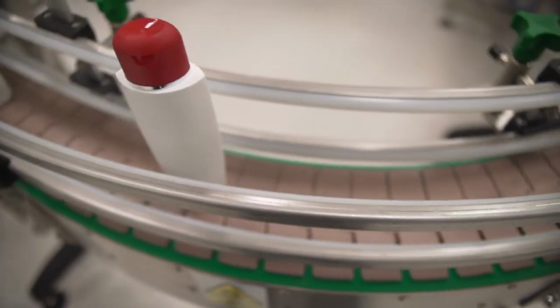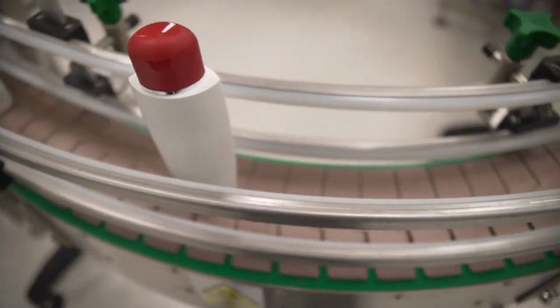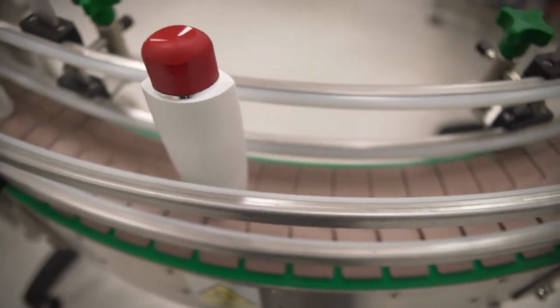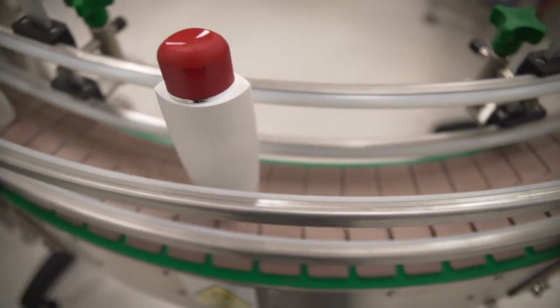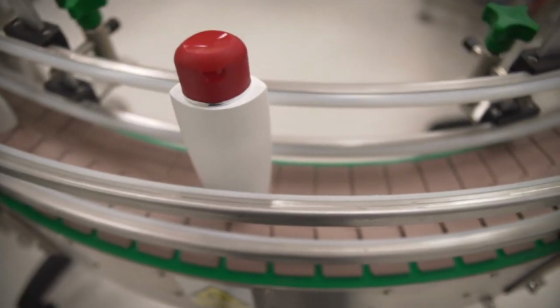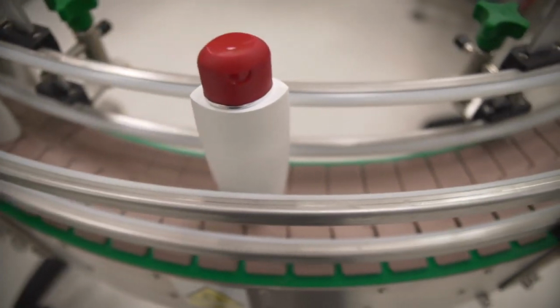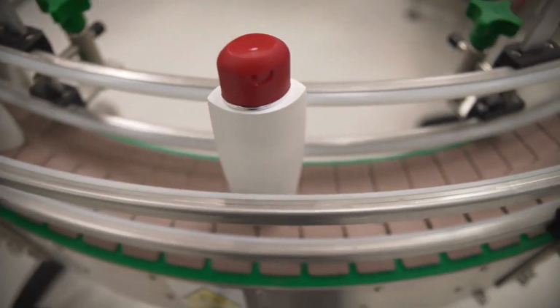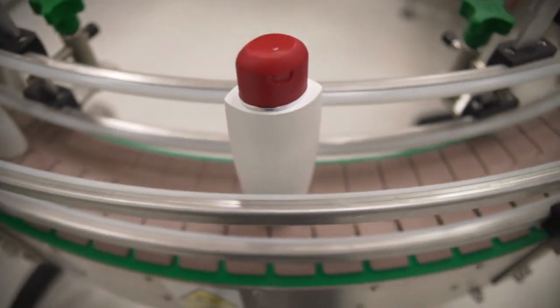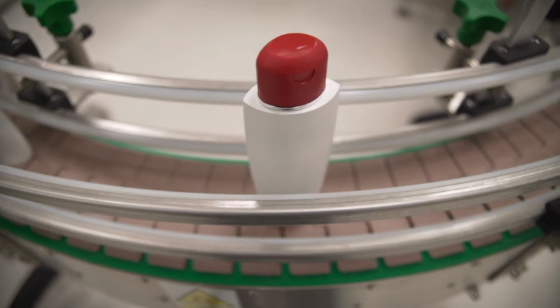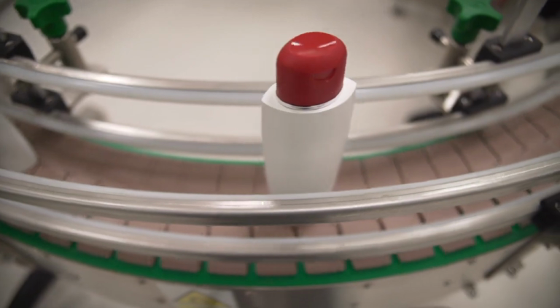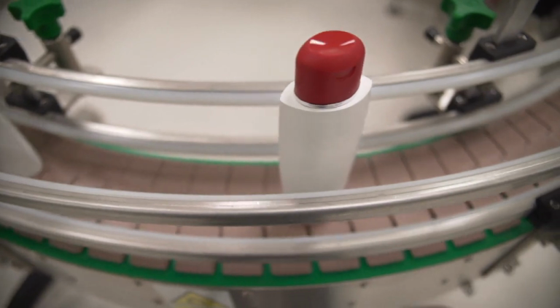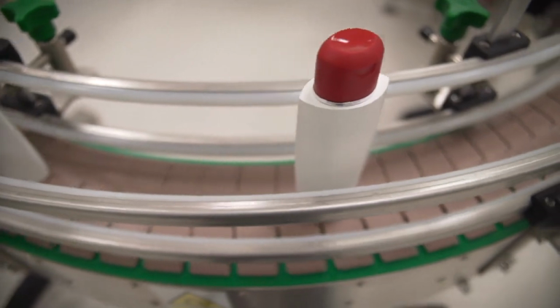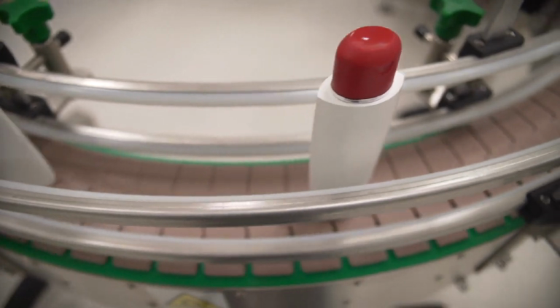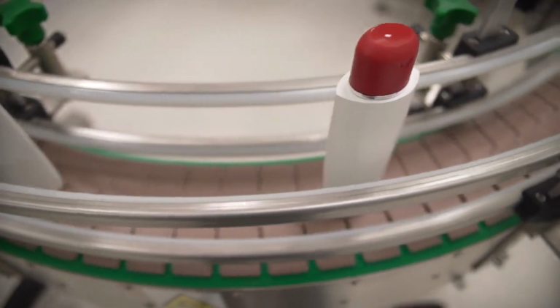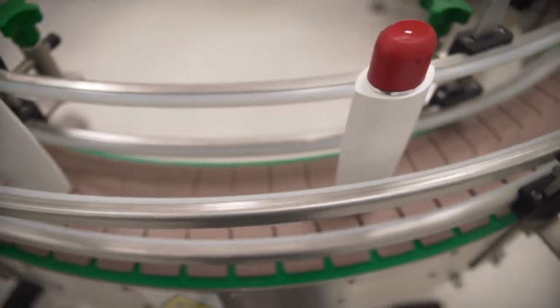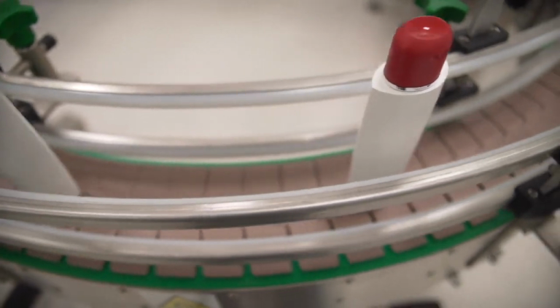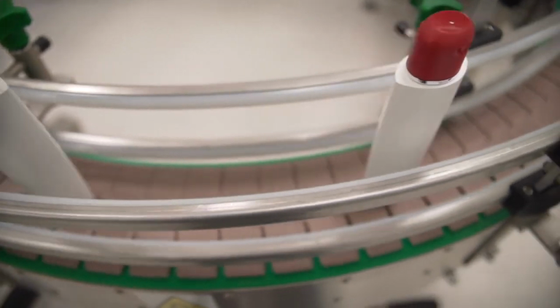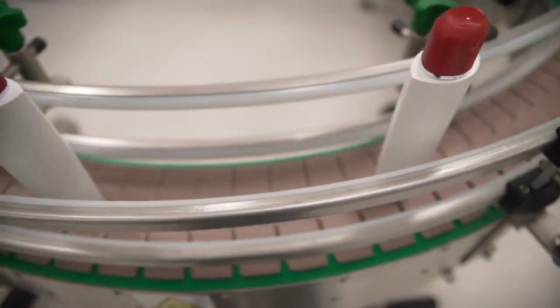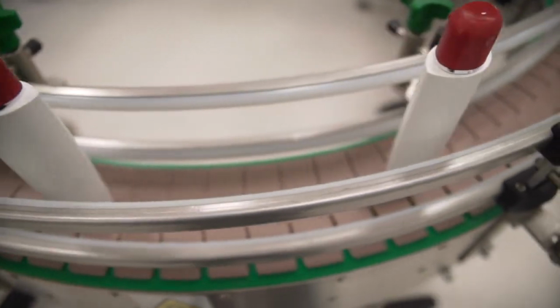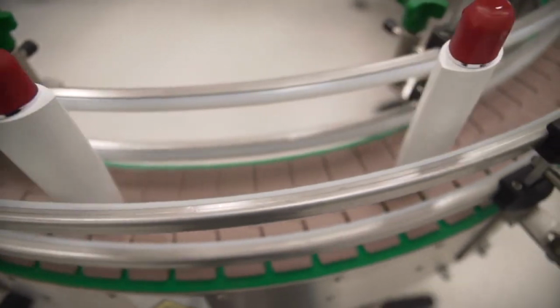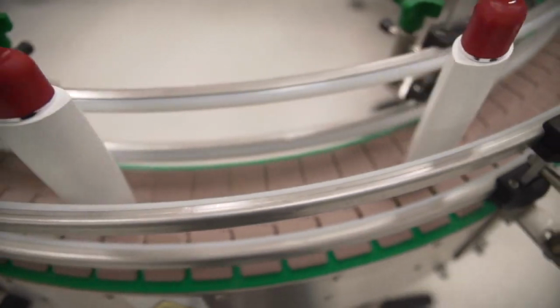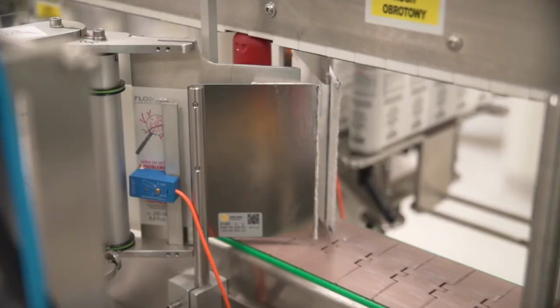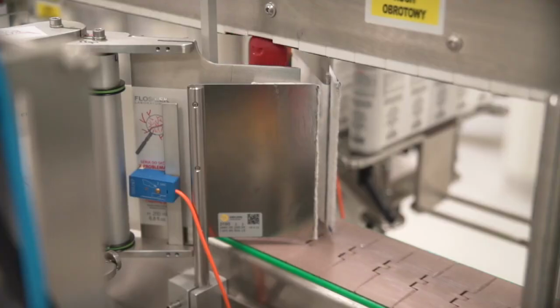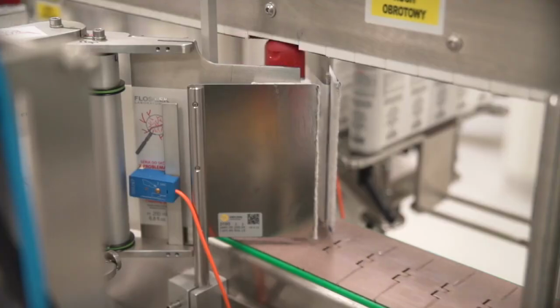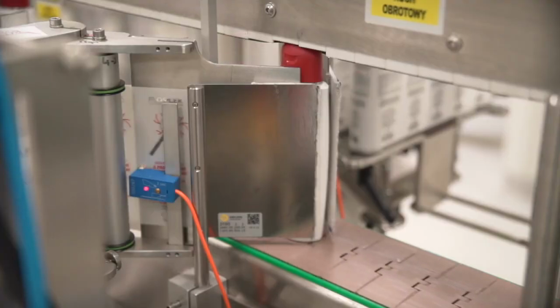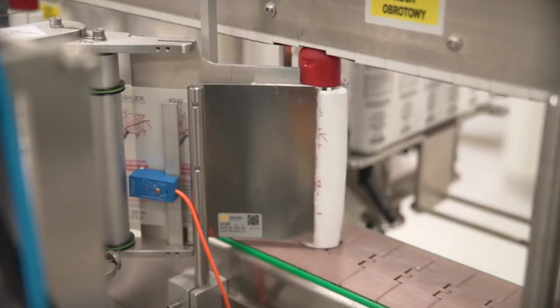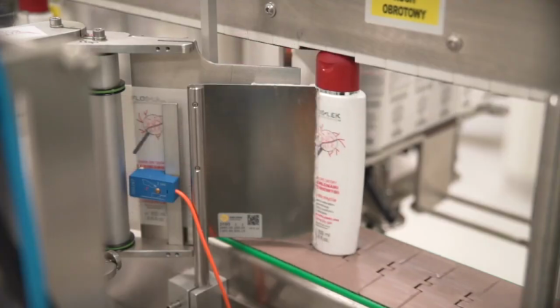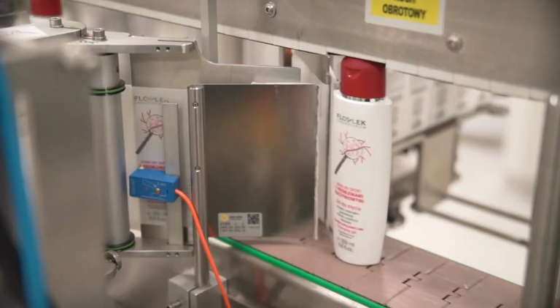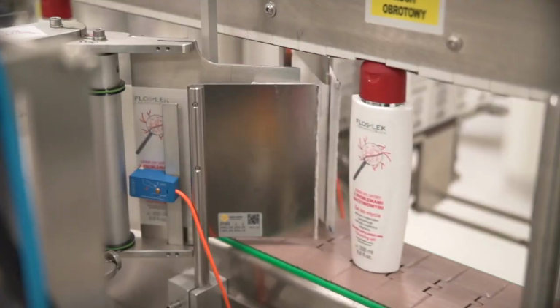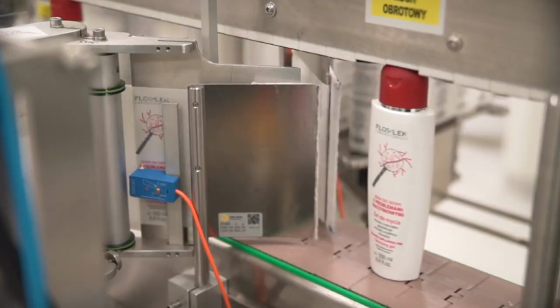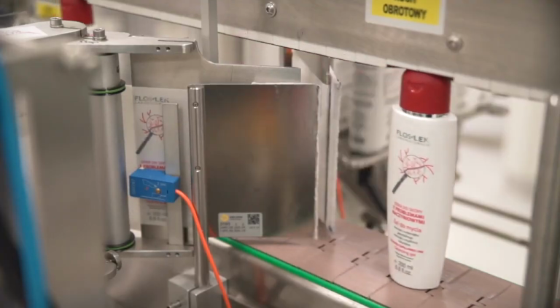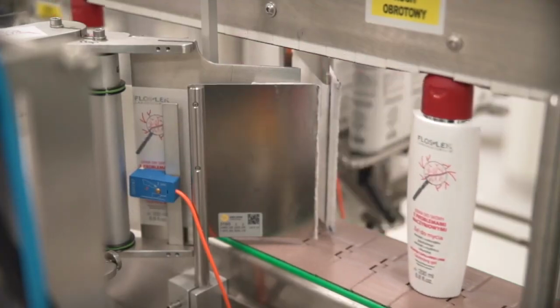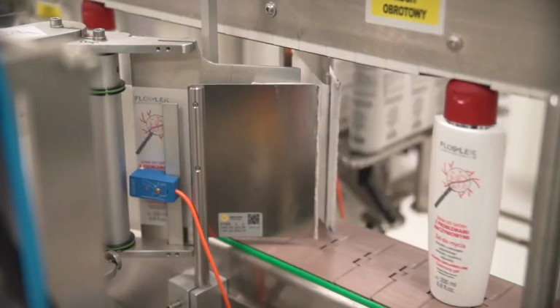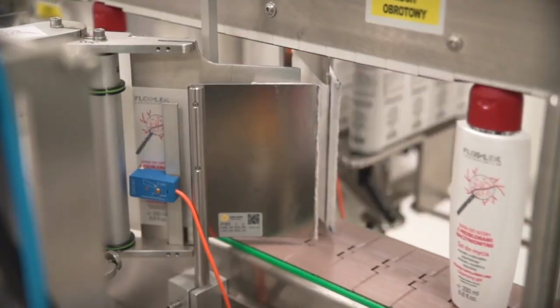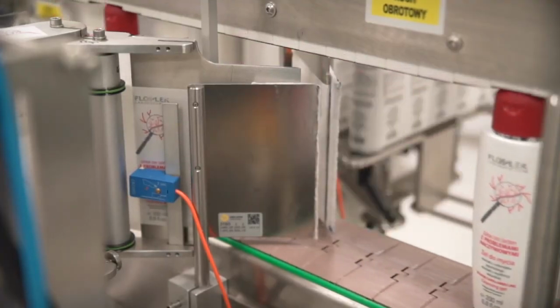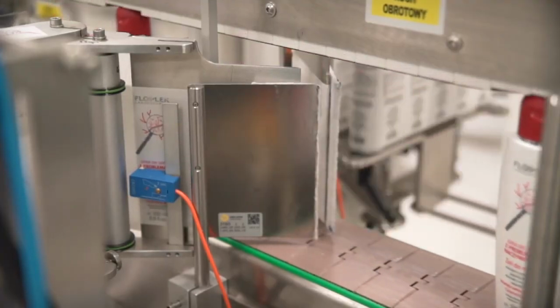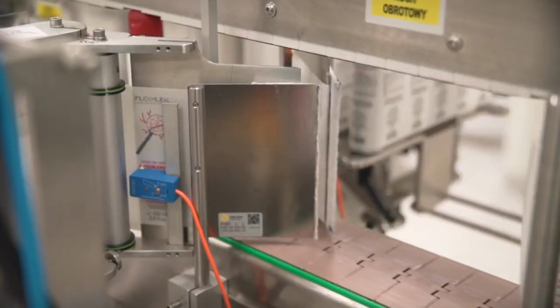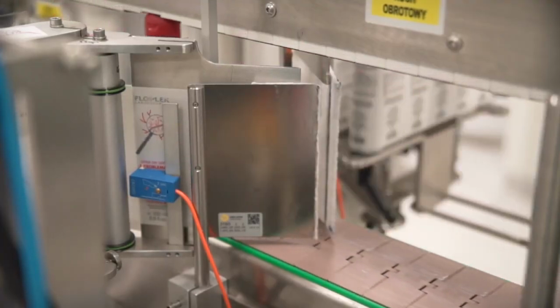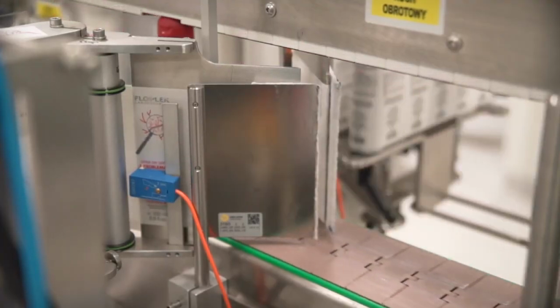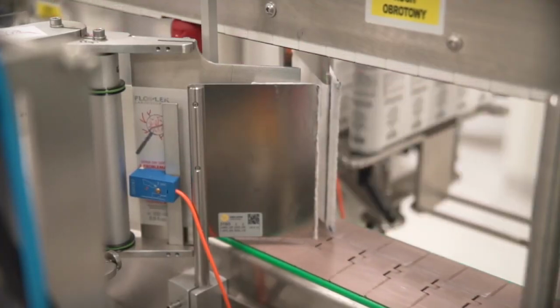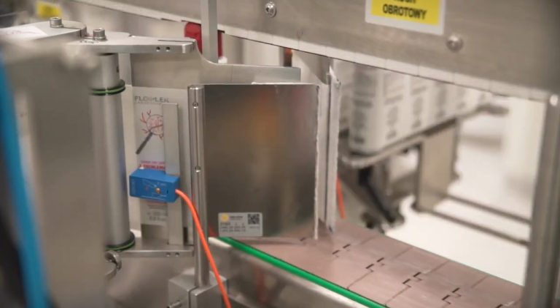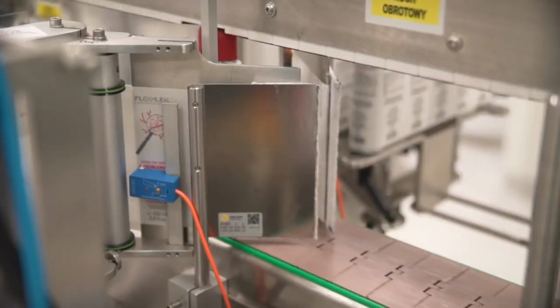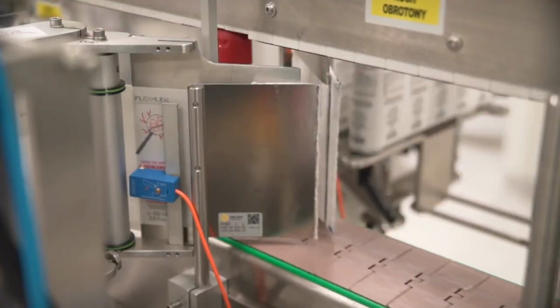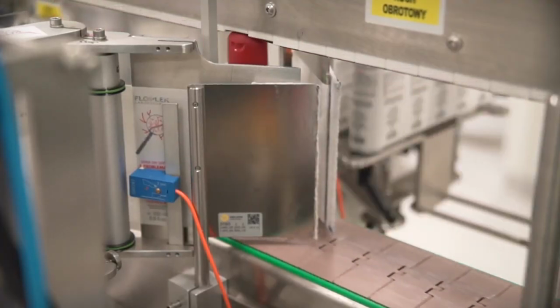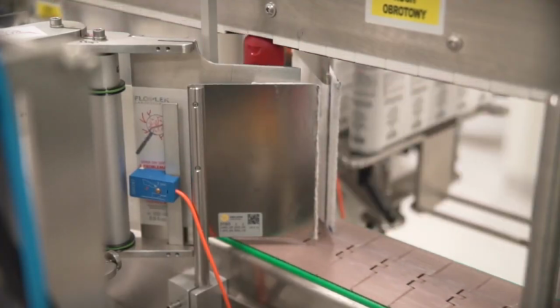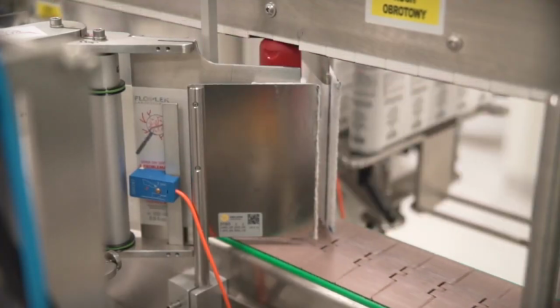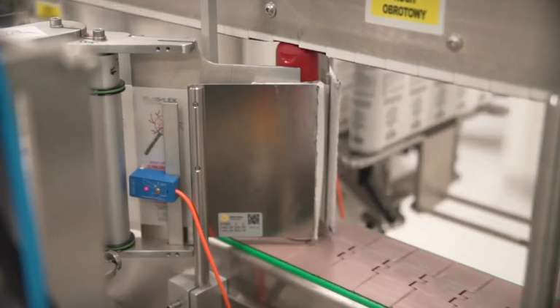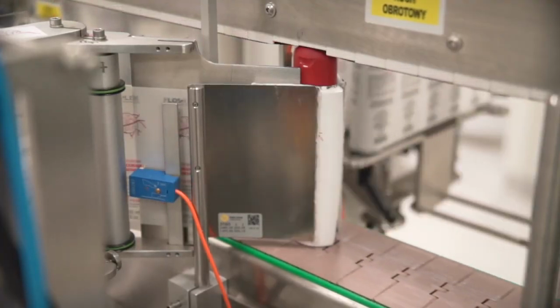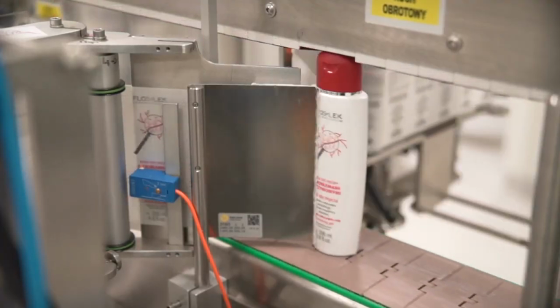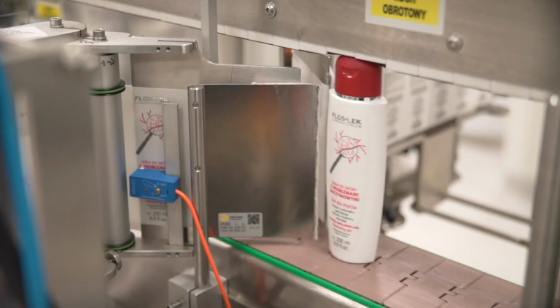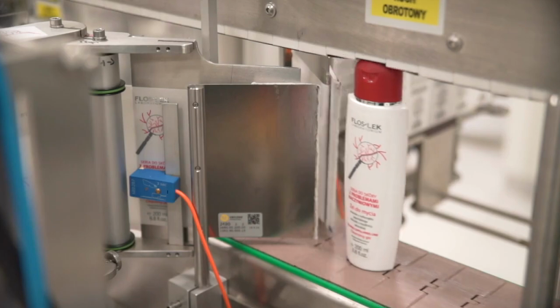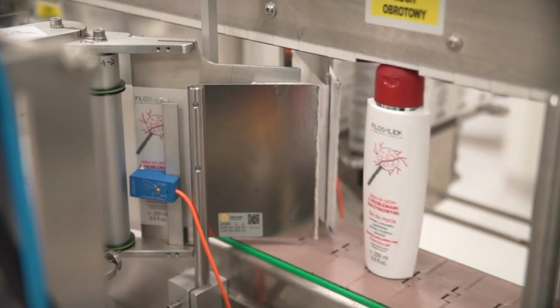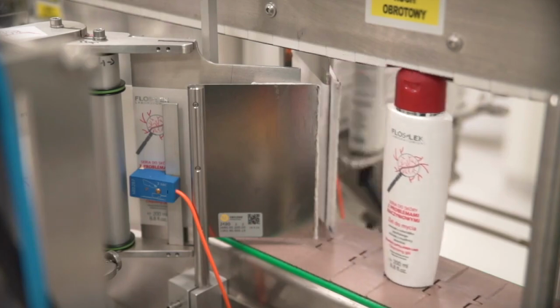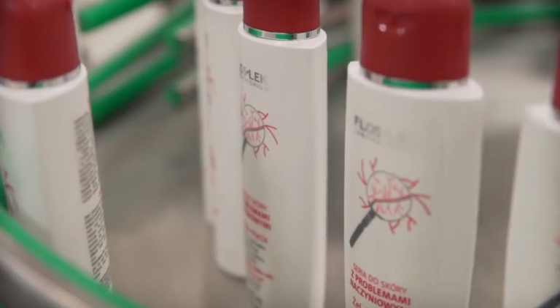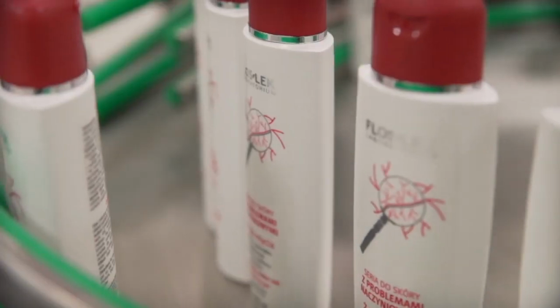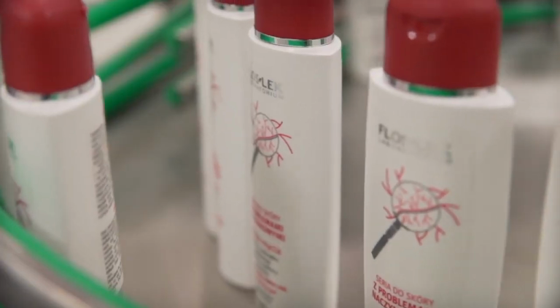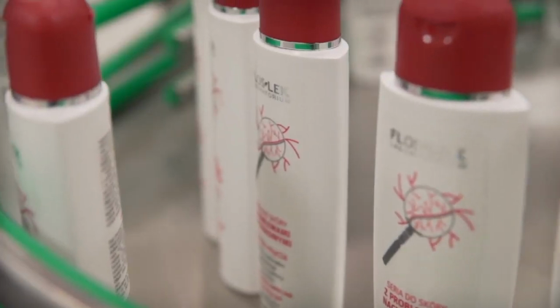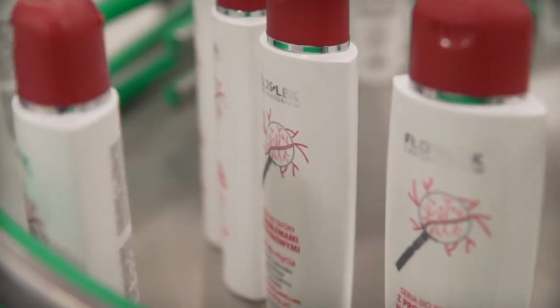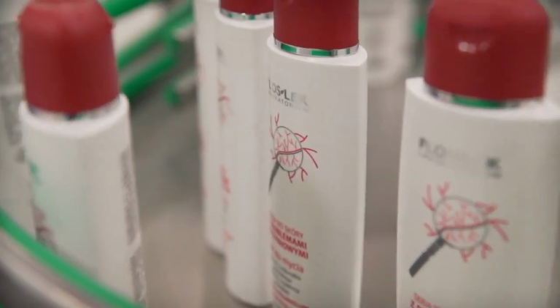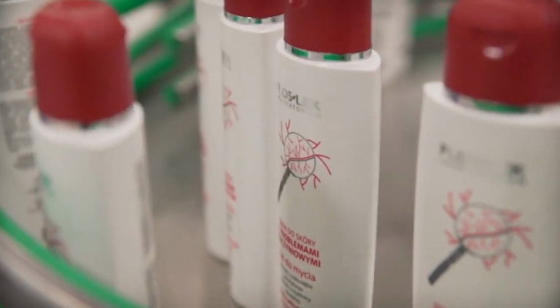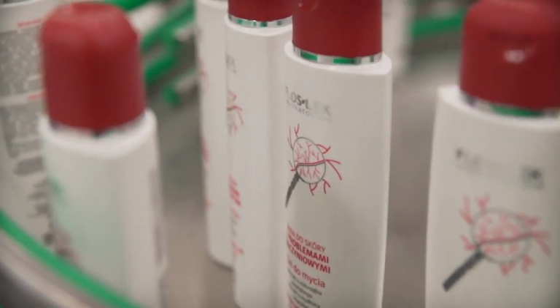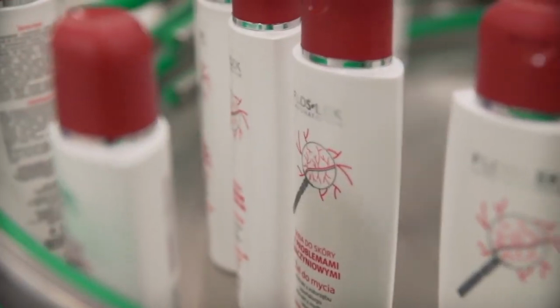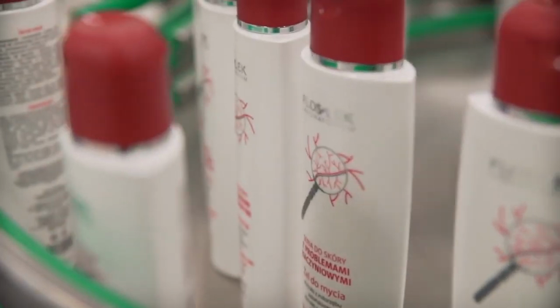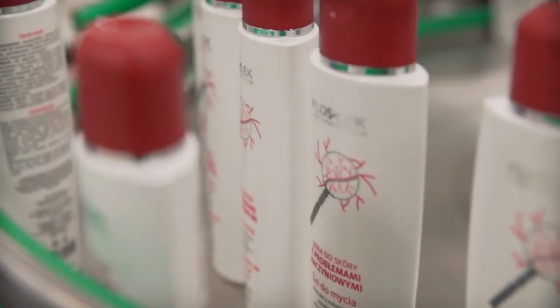In total, at Cosmetic Laboratory Floslek, more than 200 specialist preparations for the care and protection of skin are produced.